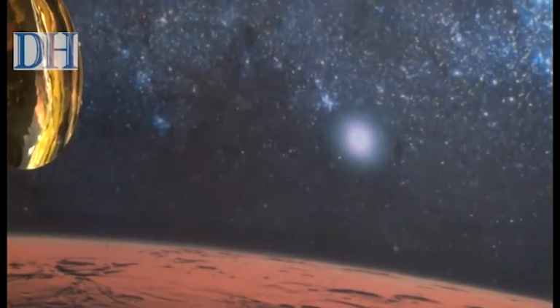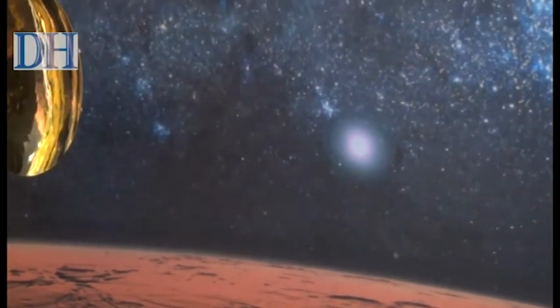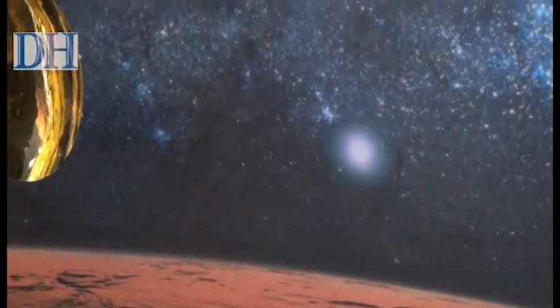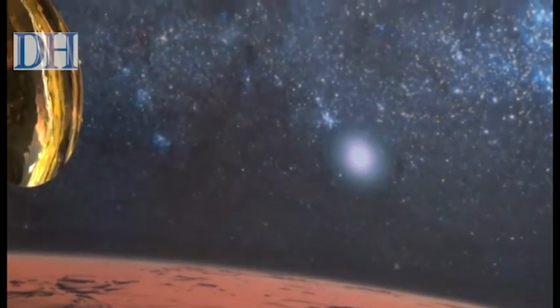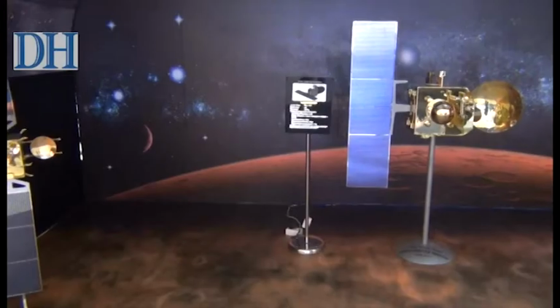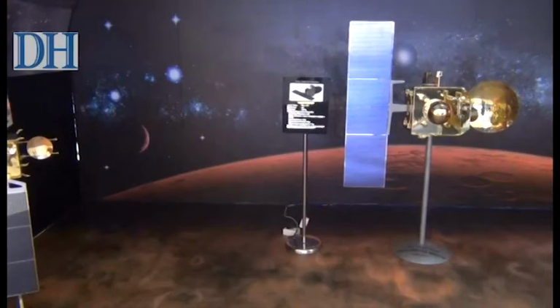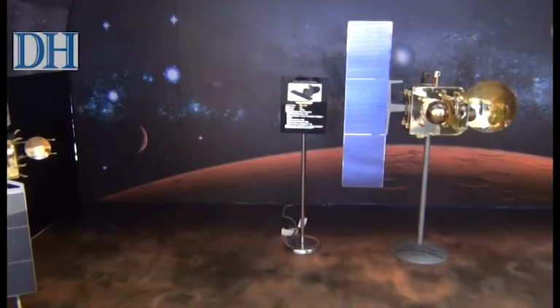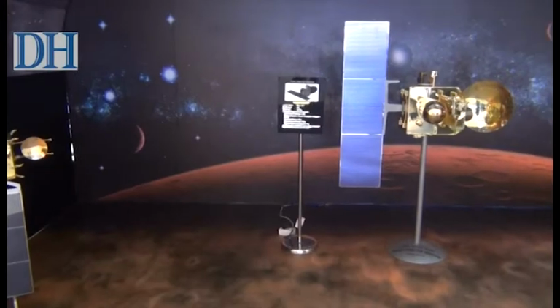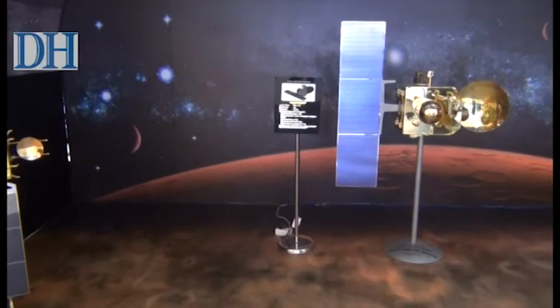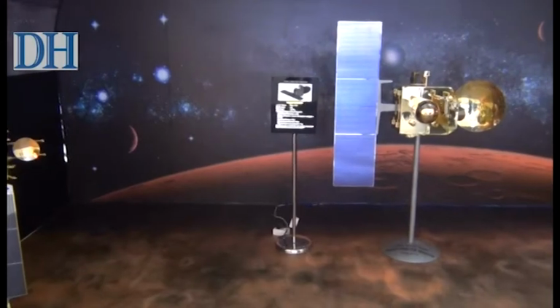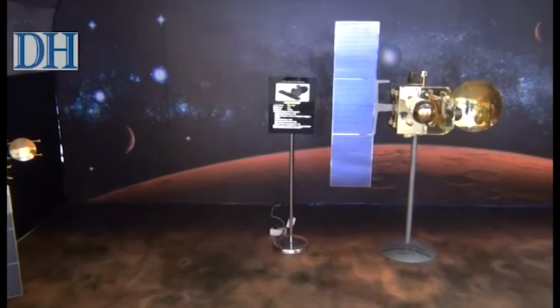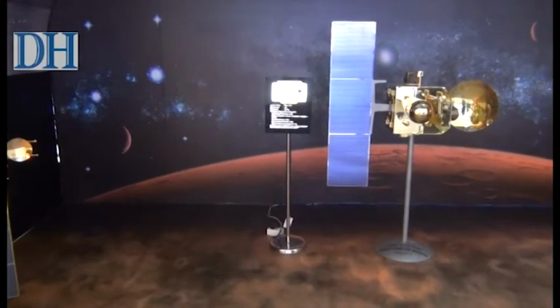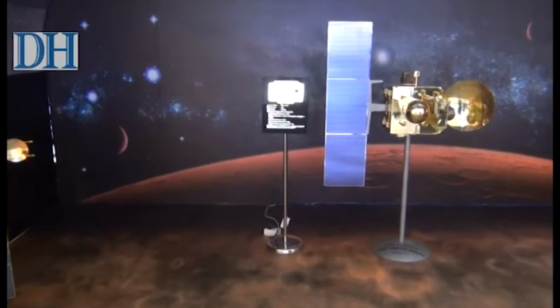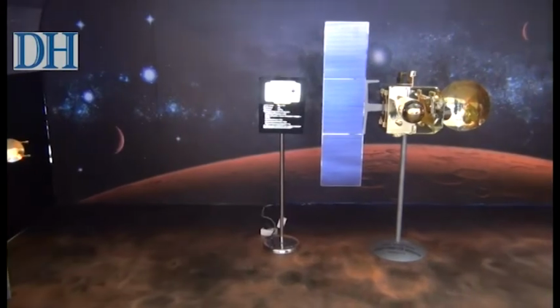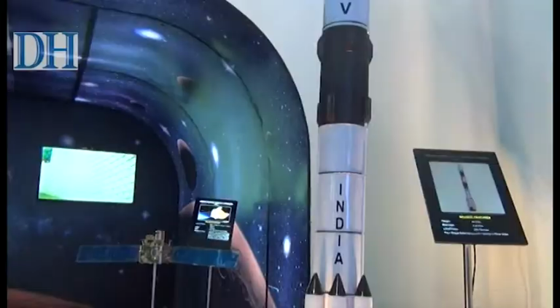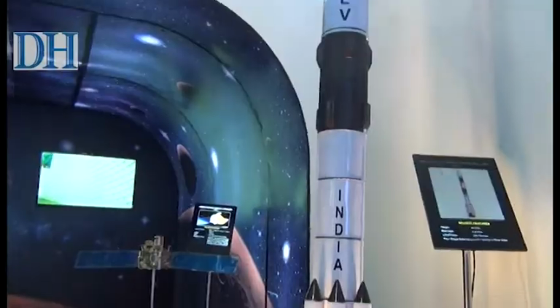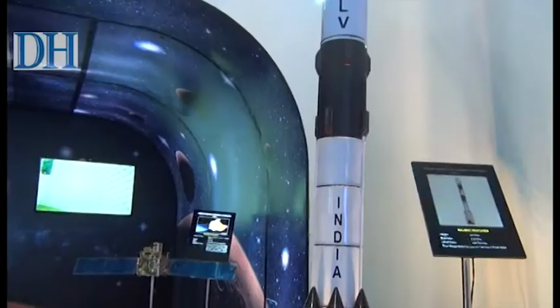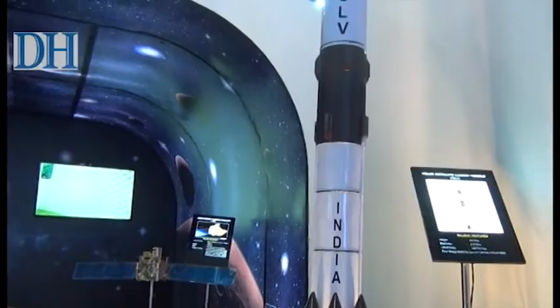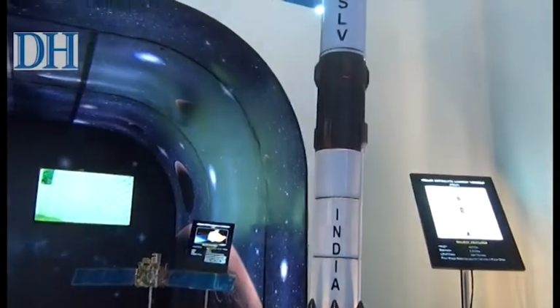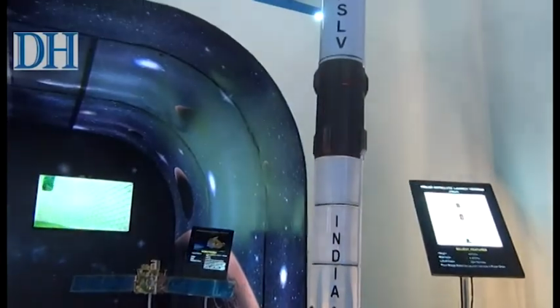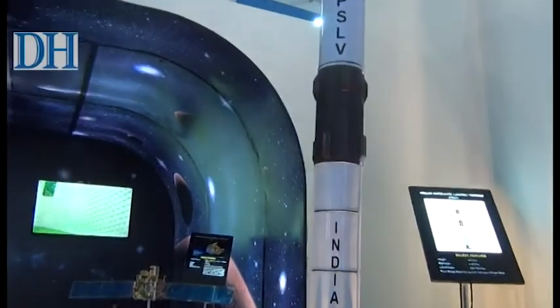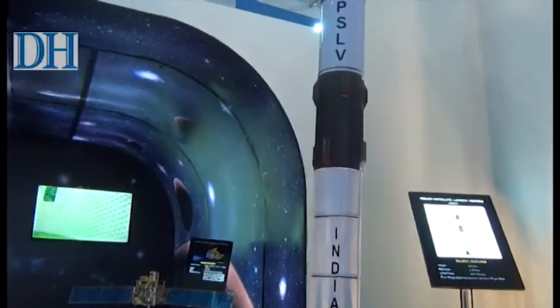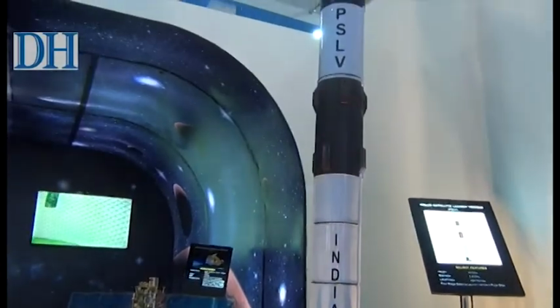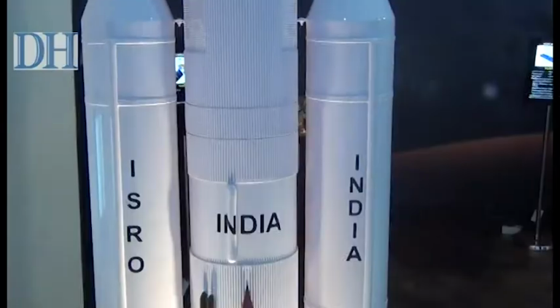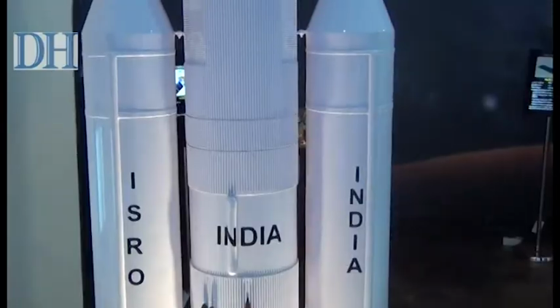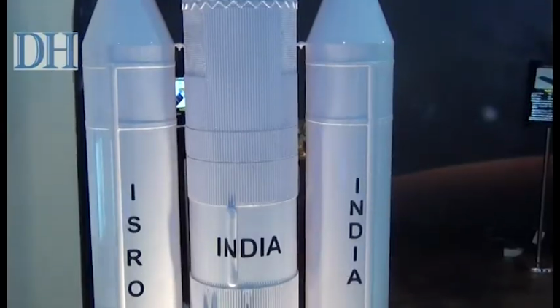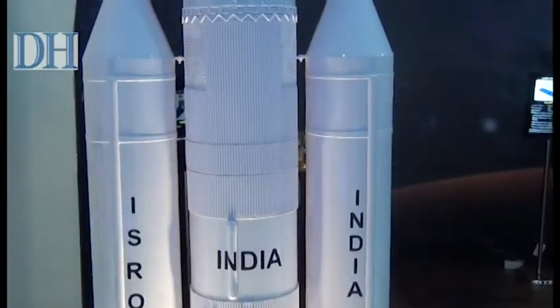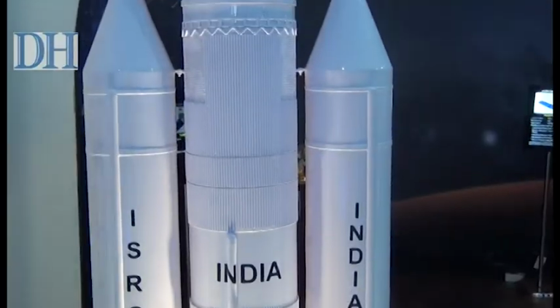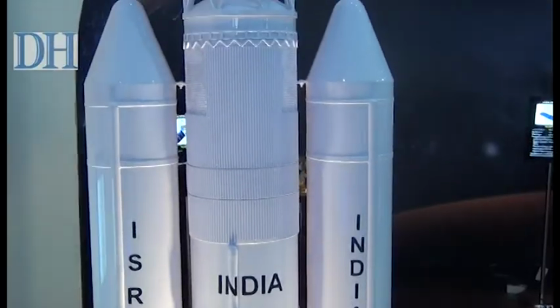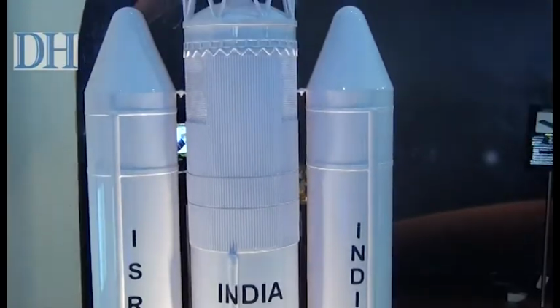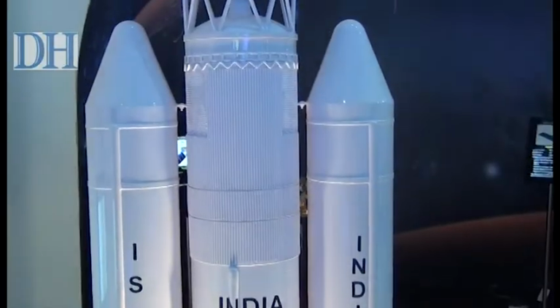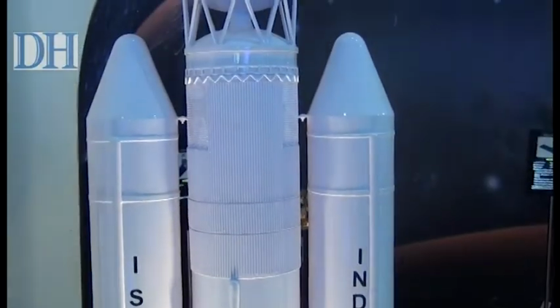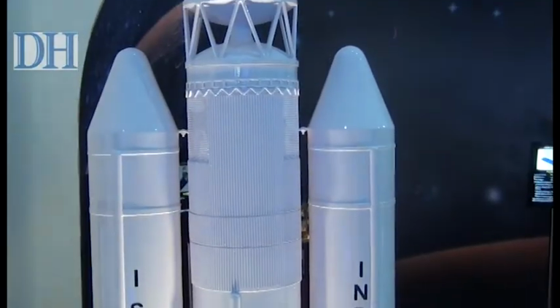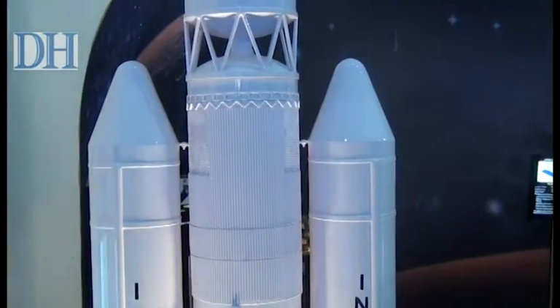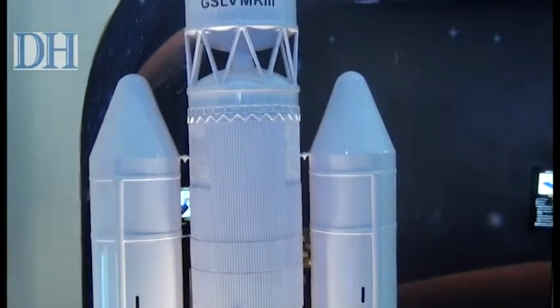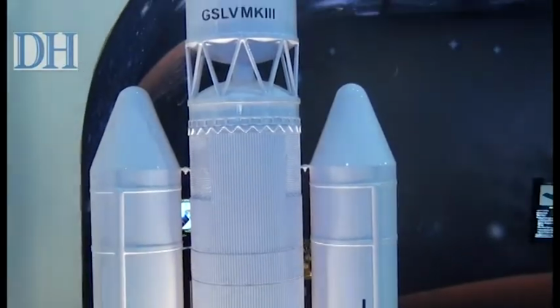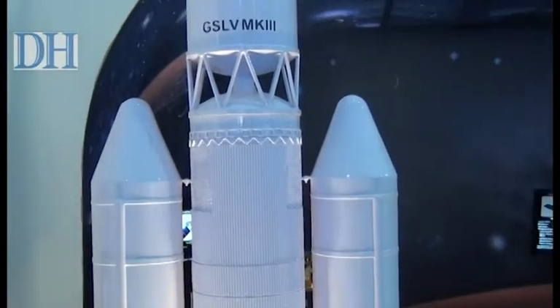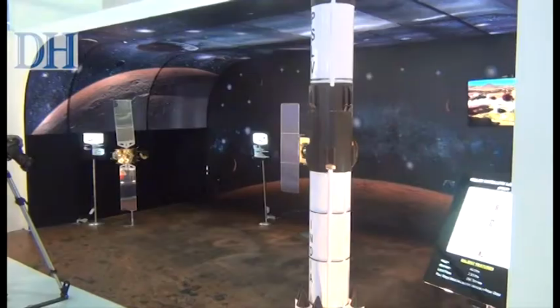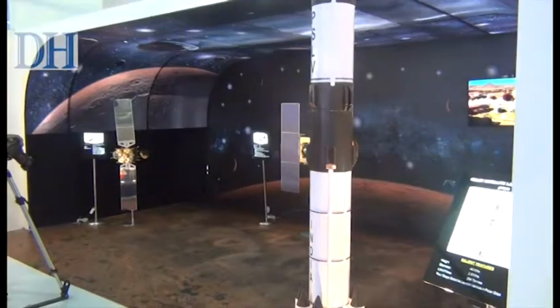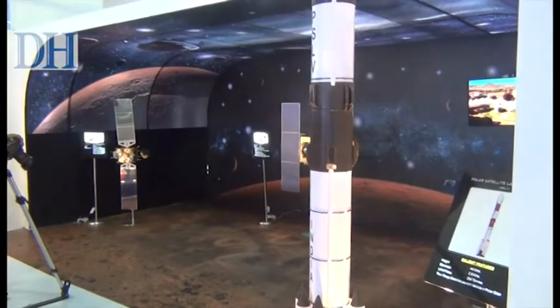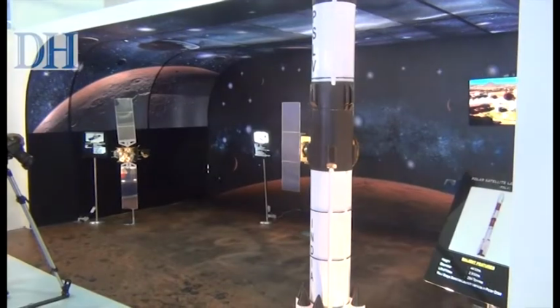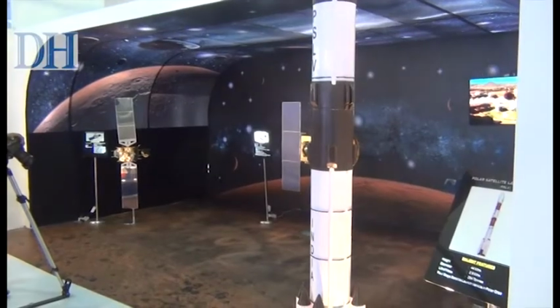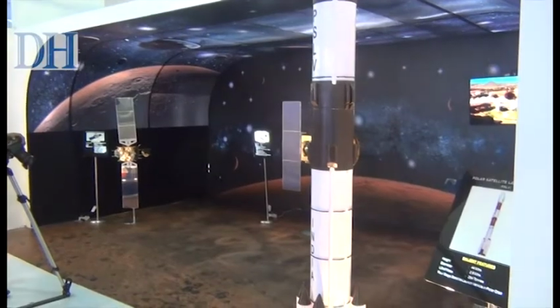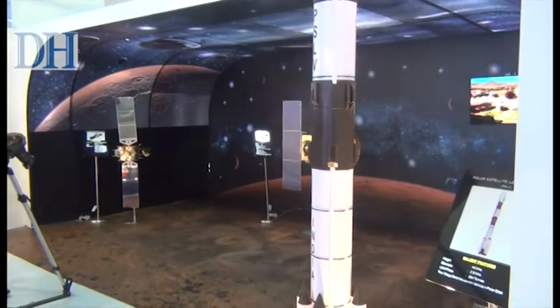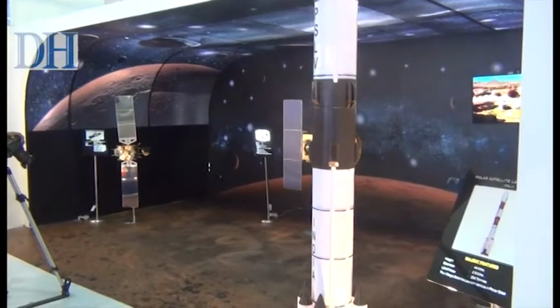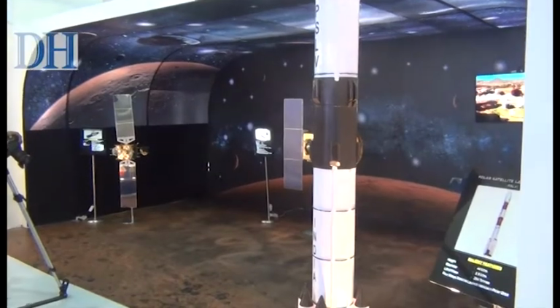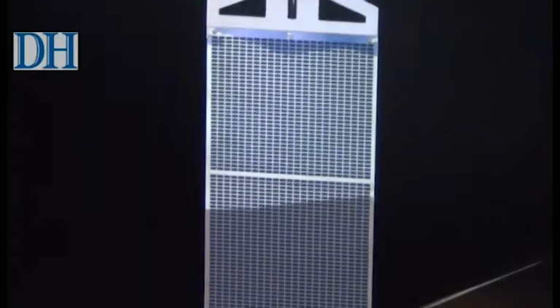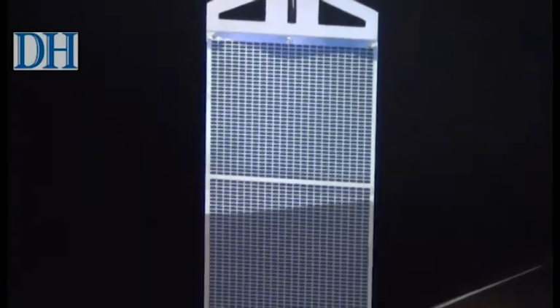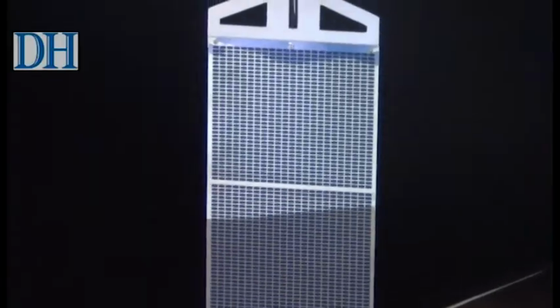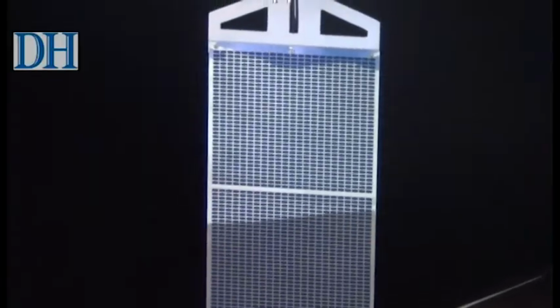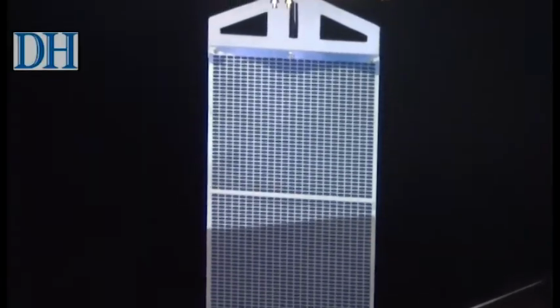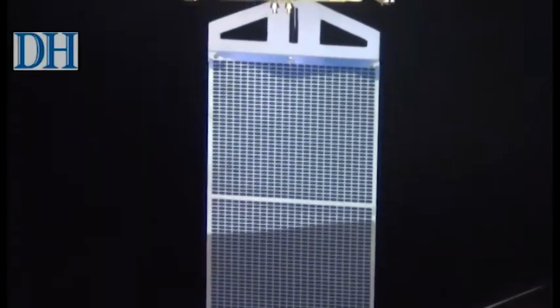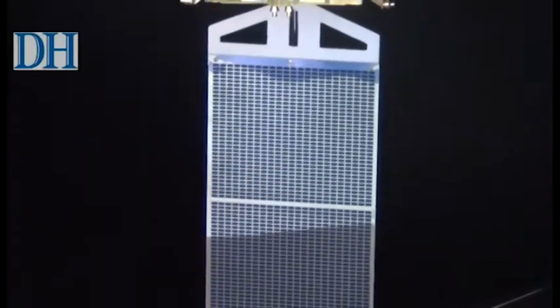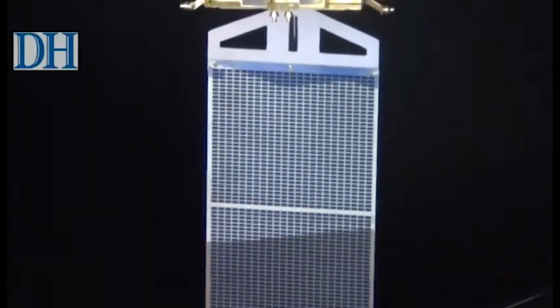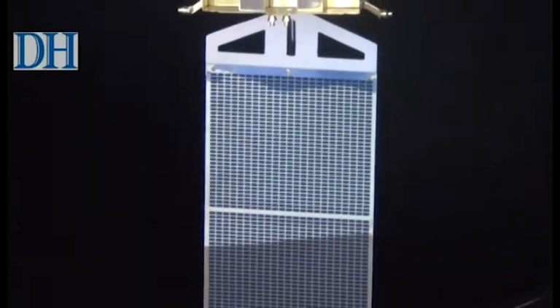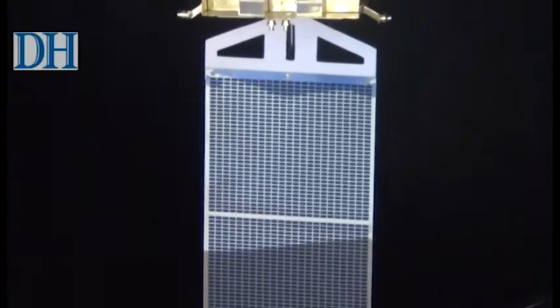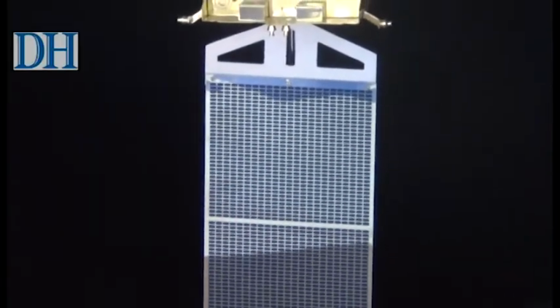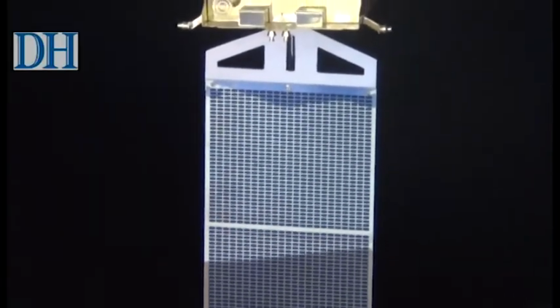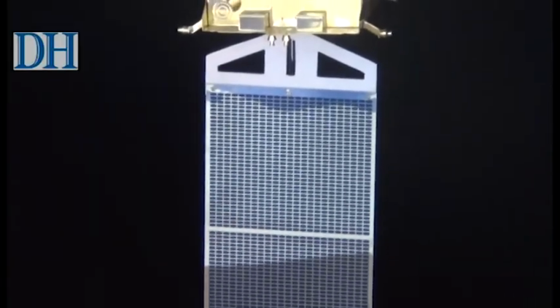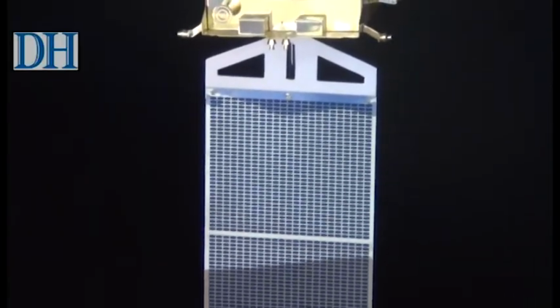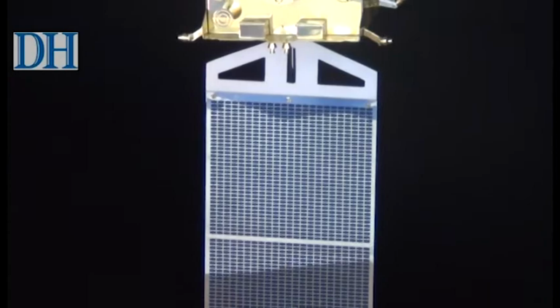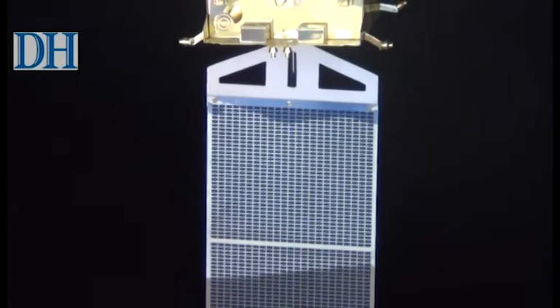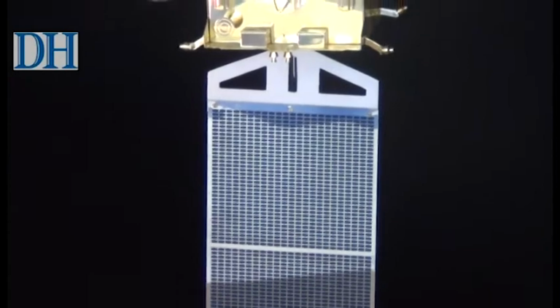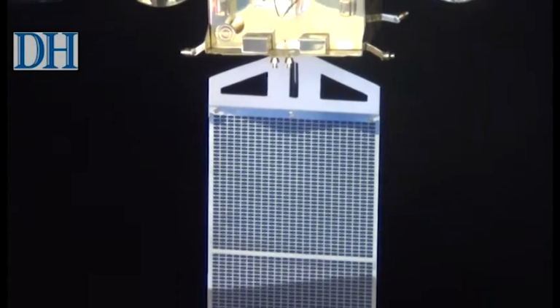The launch vehicles PSLV and GSLV, Mangalyan, InSat and remote sensing satellites were also on display.